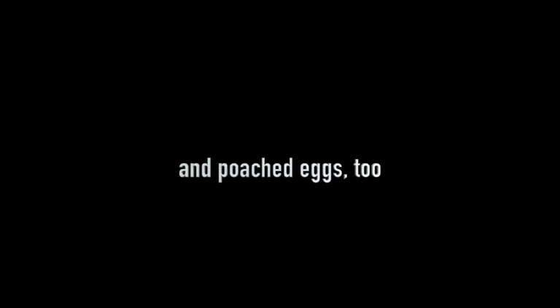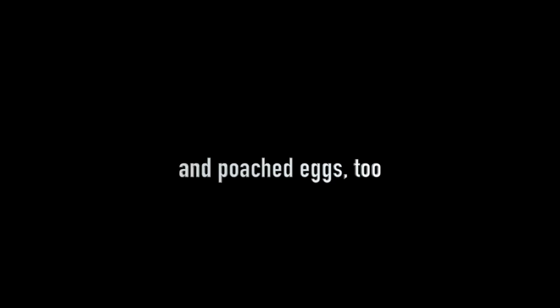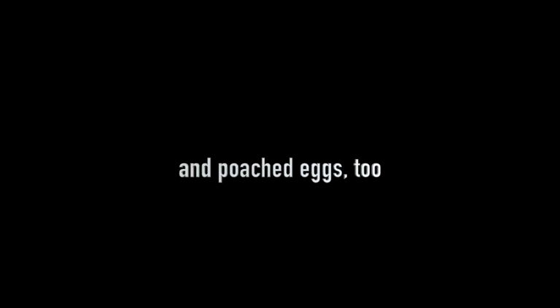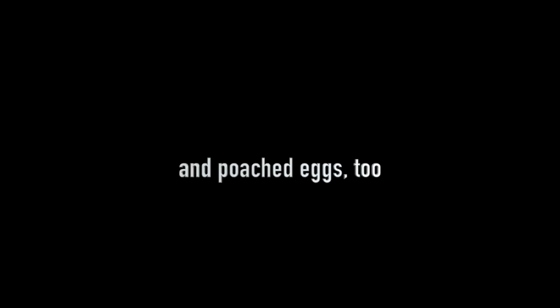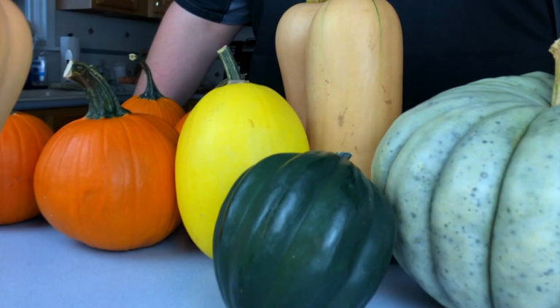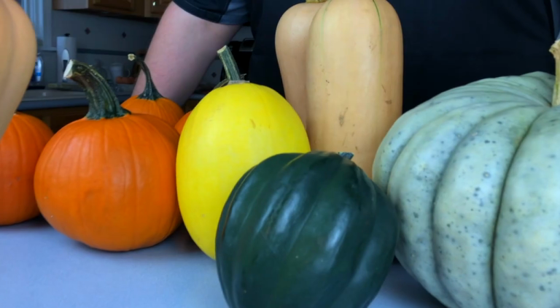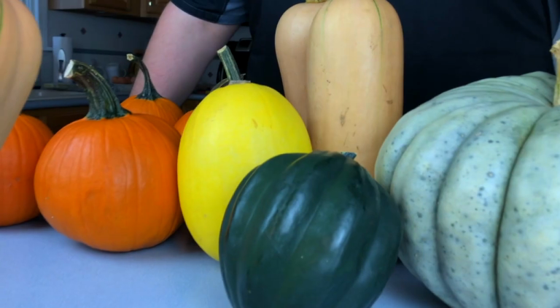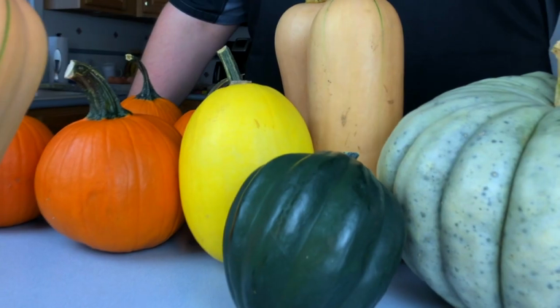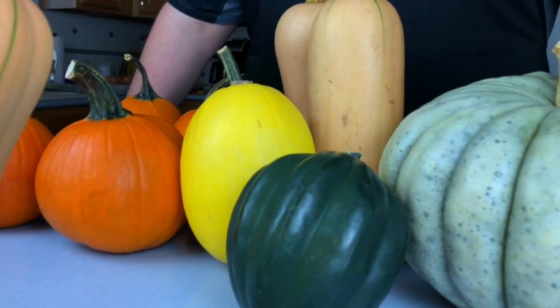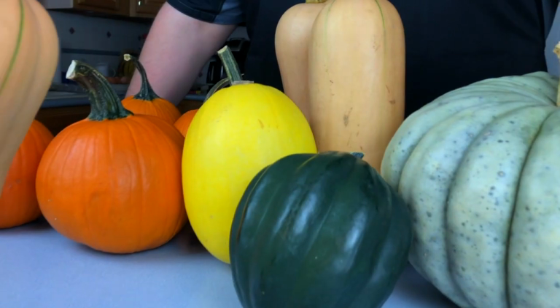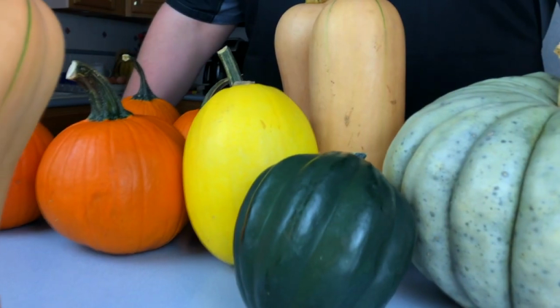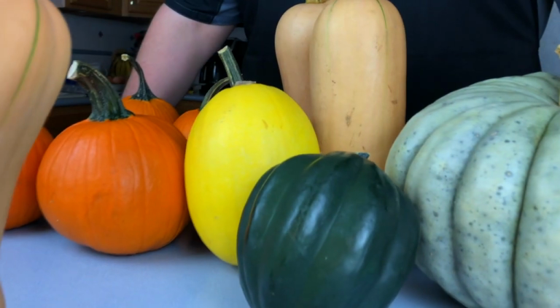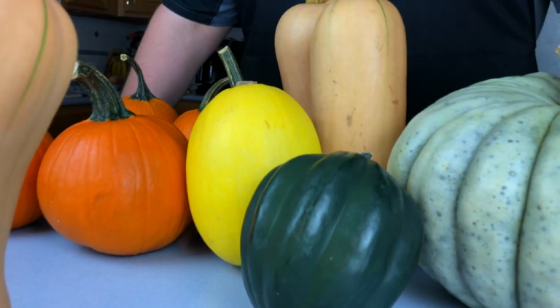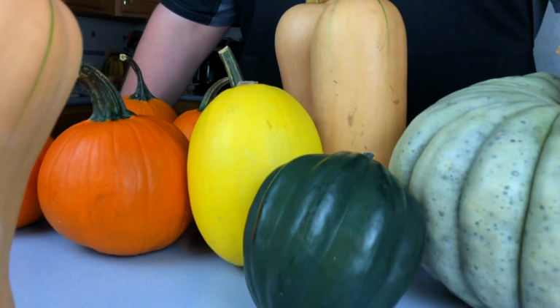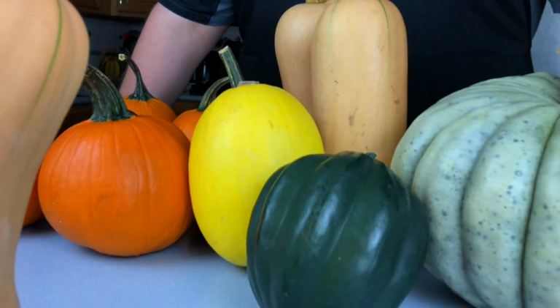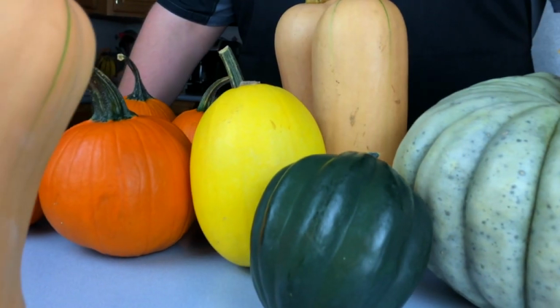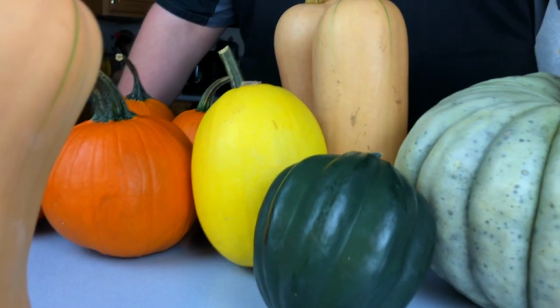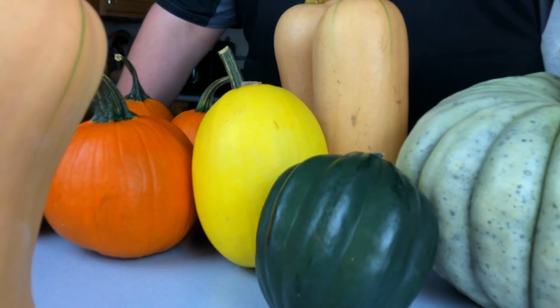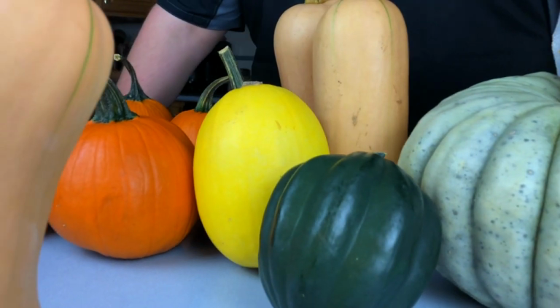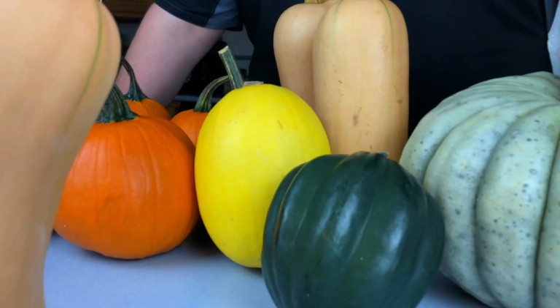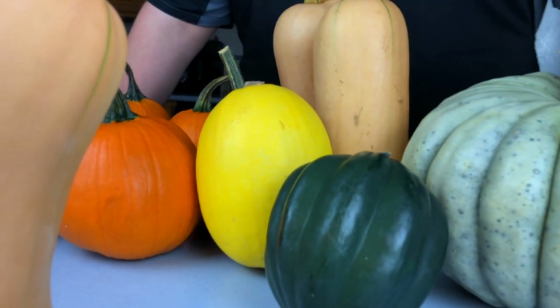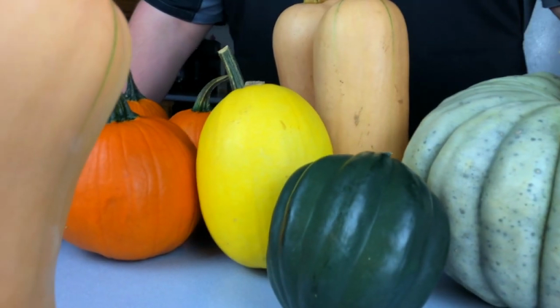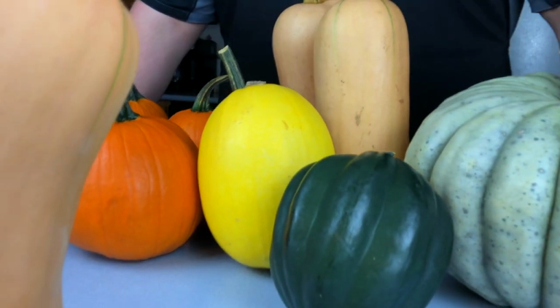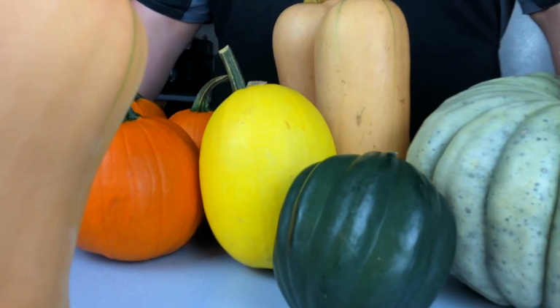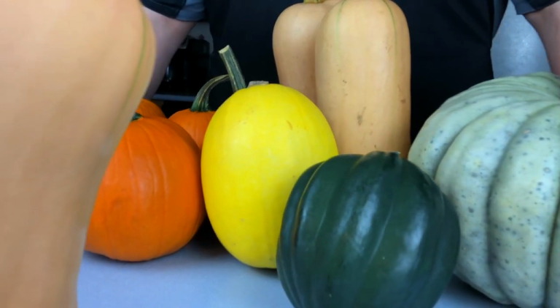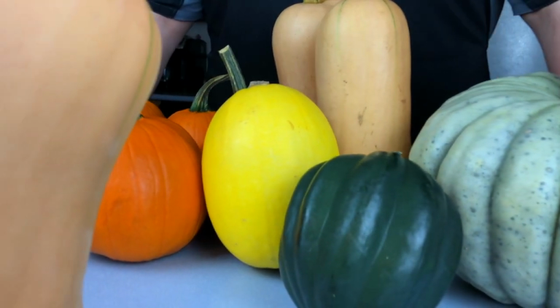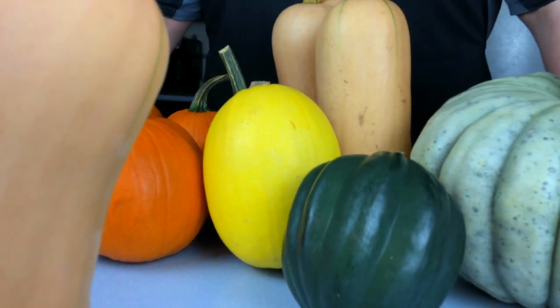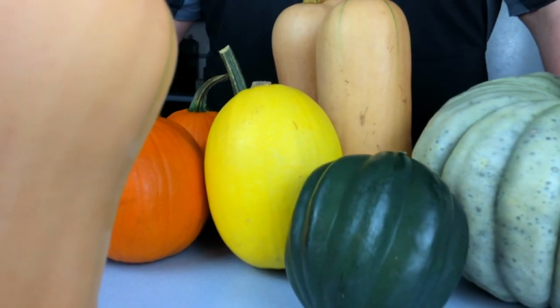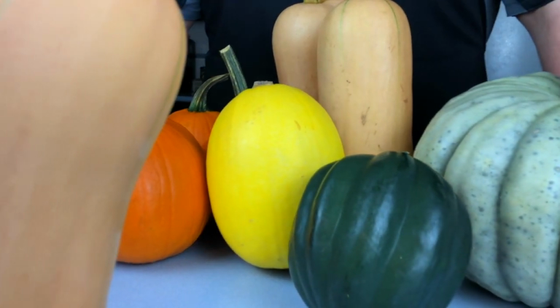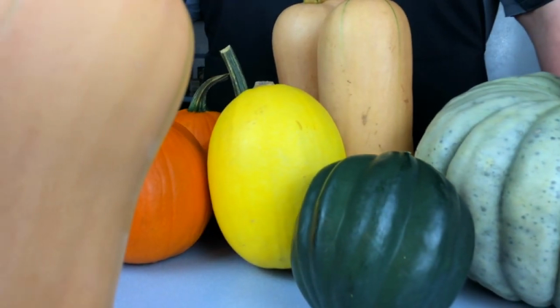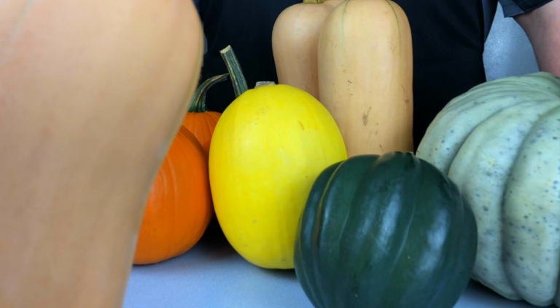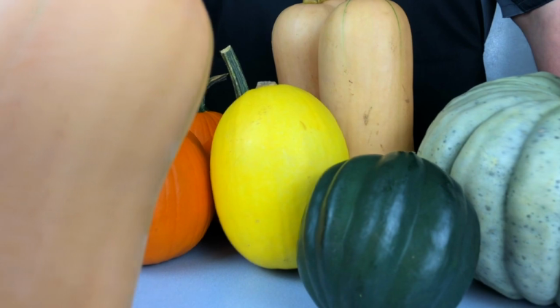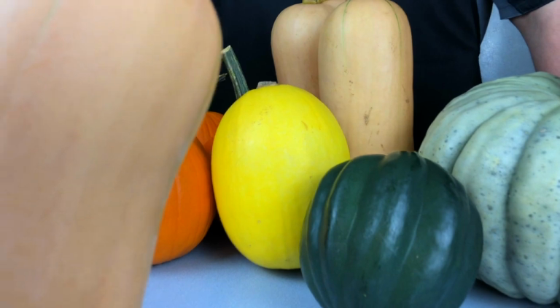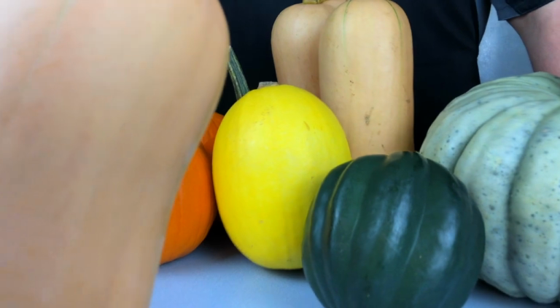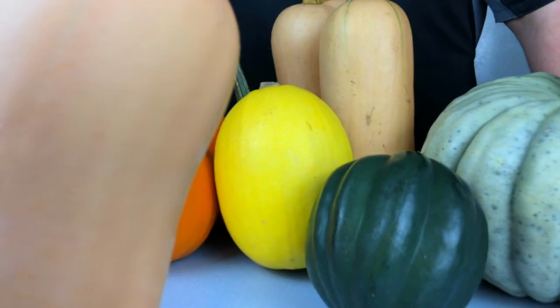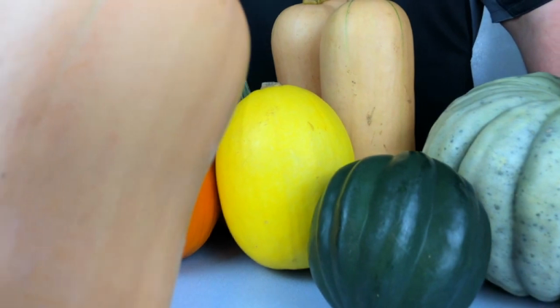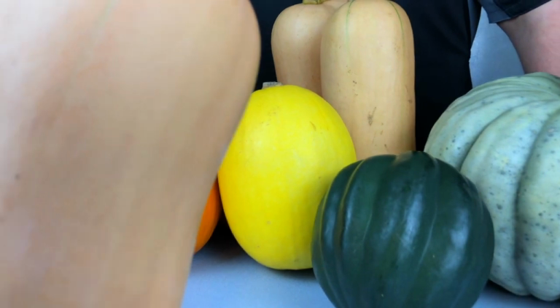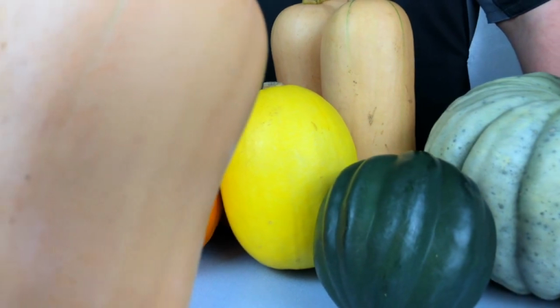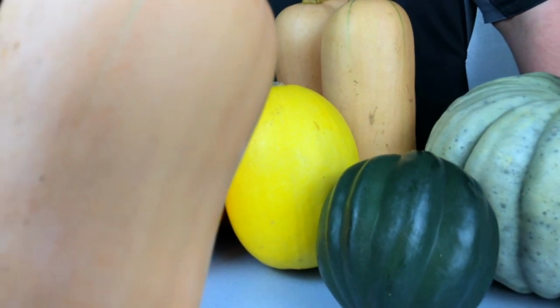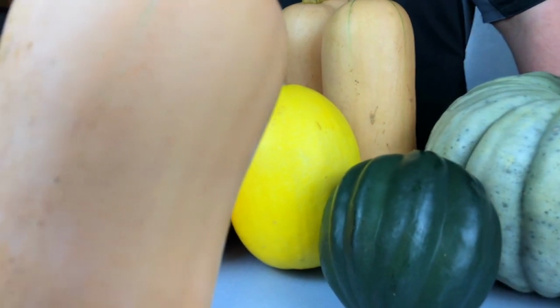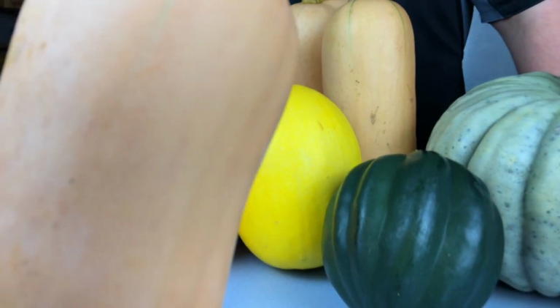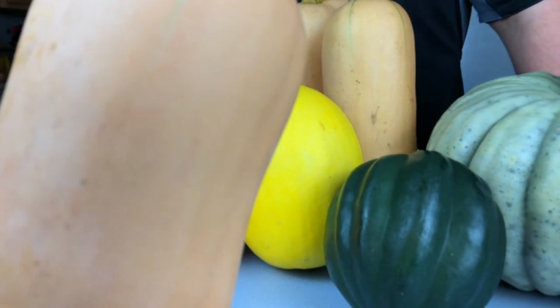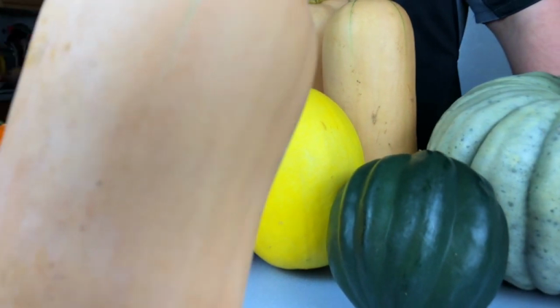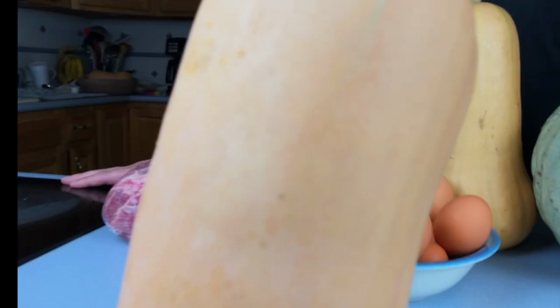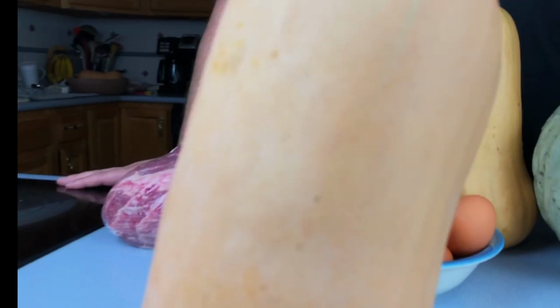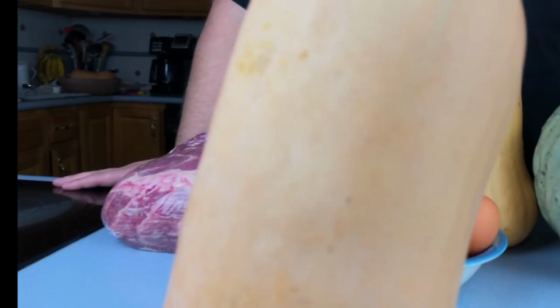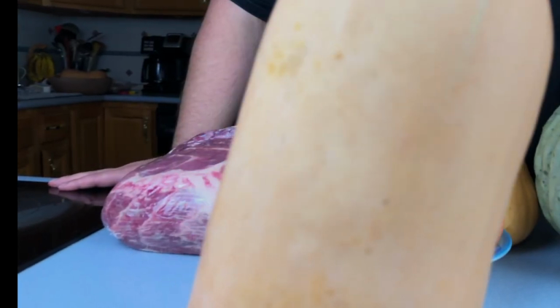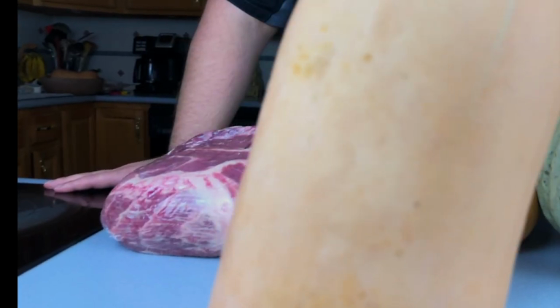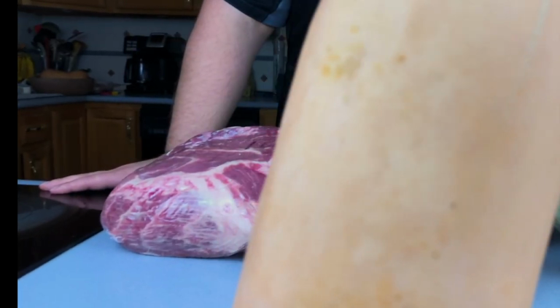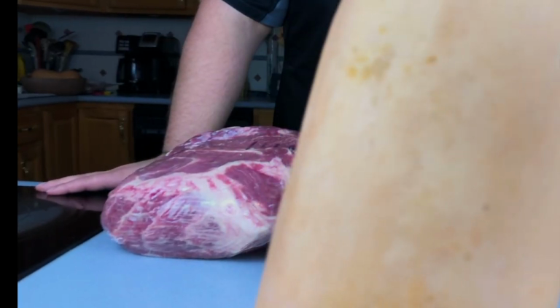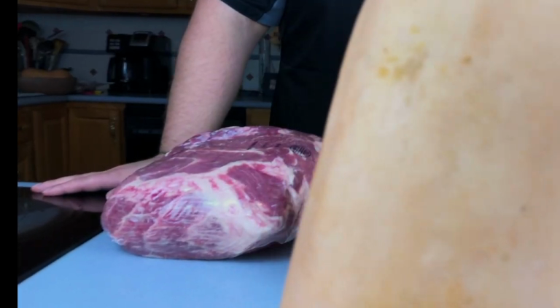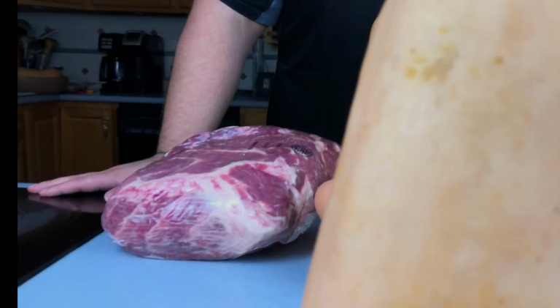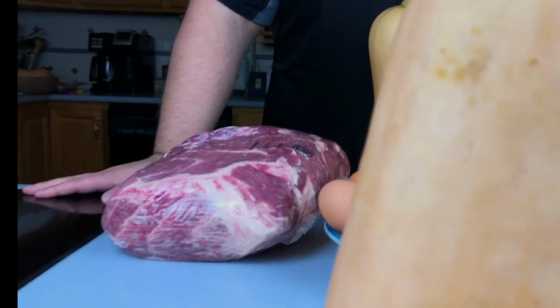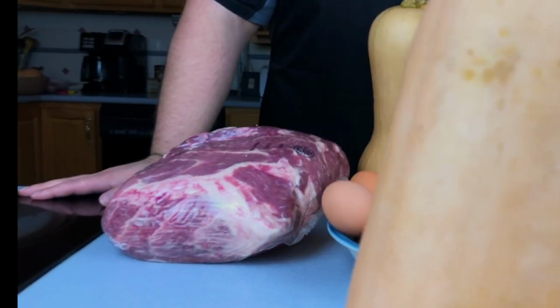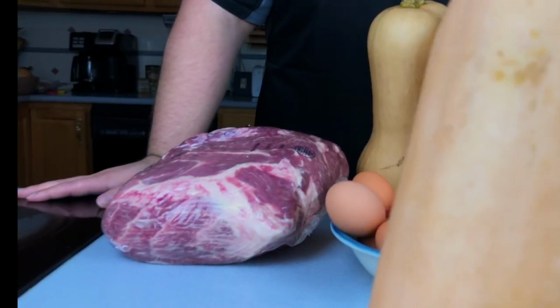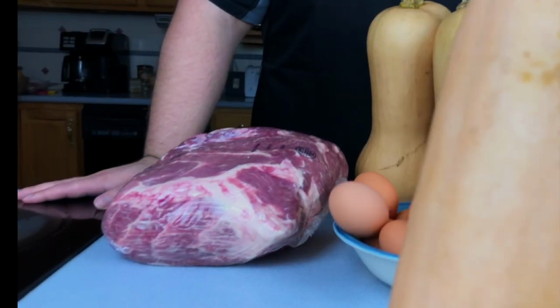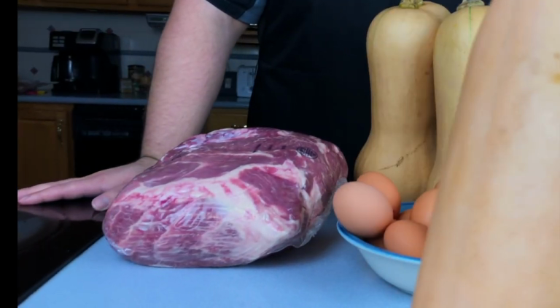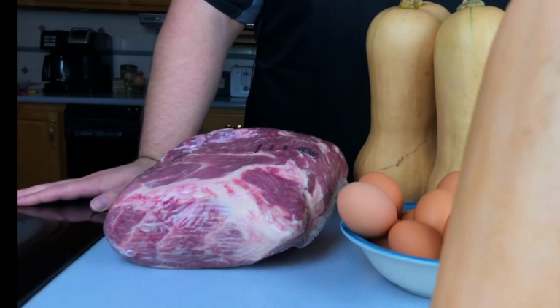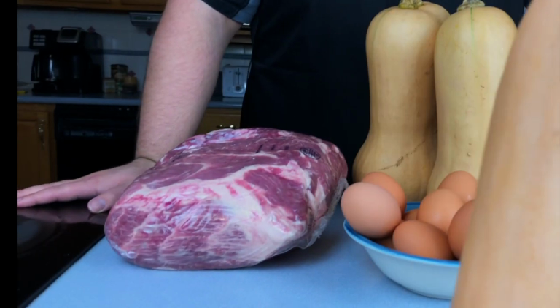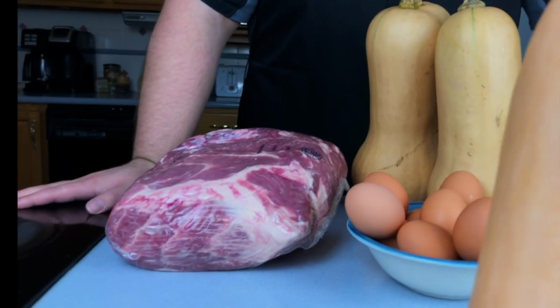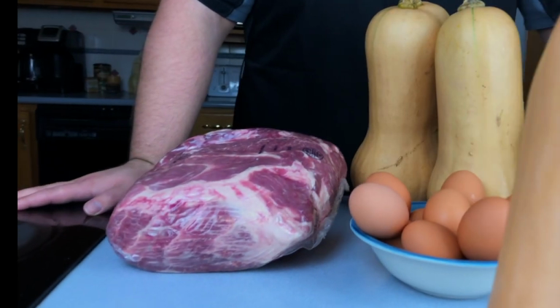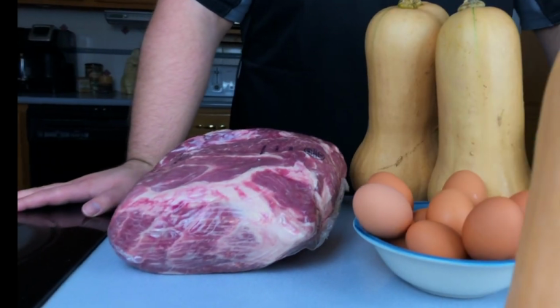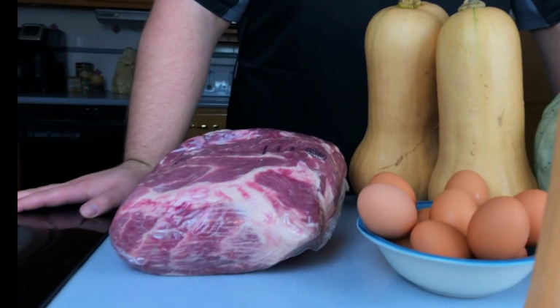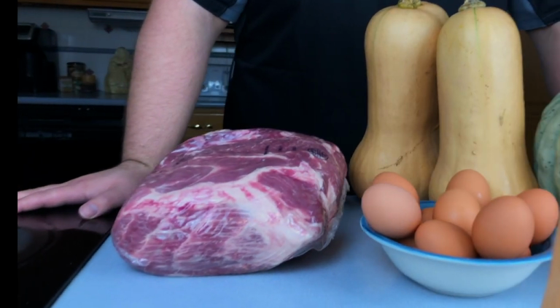Today we're making squash benedict, a completely squash-based version of the classic eggs benedict. I call it squash benedict.